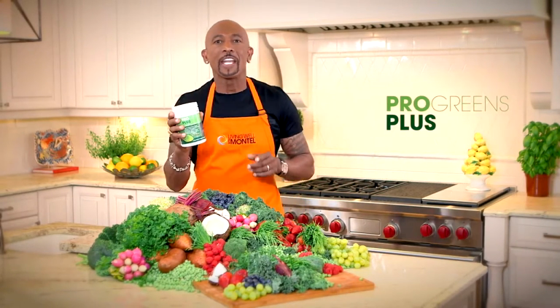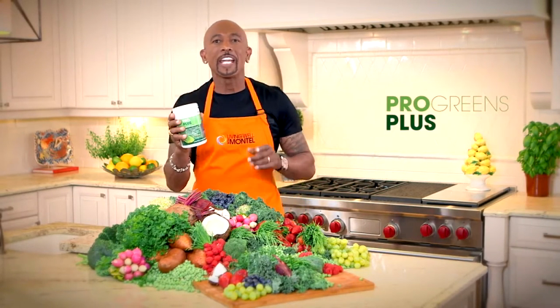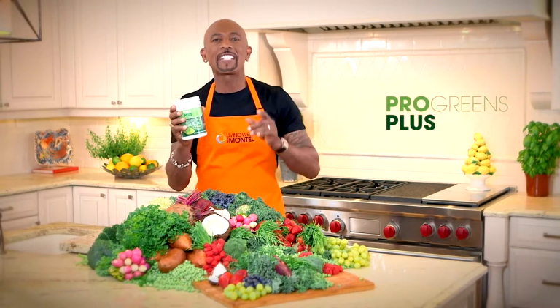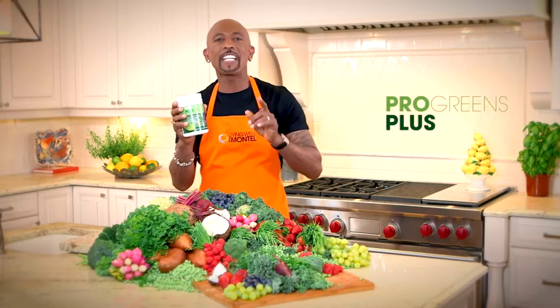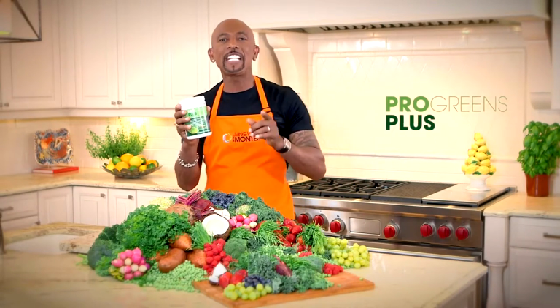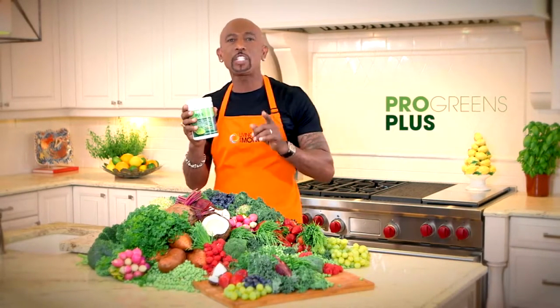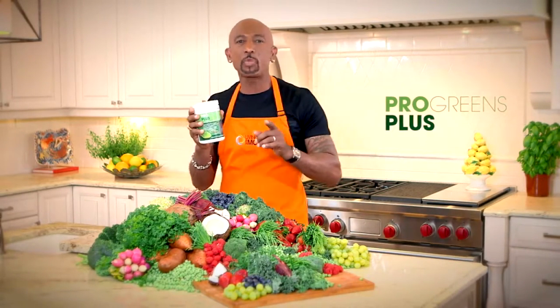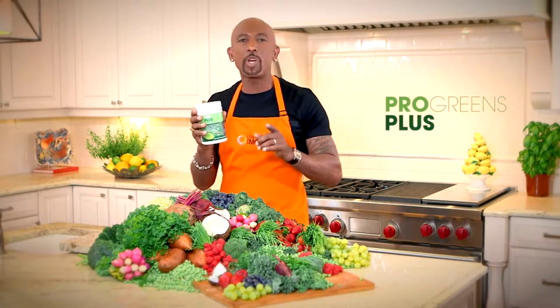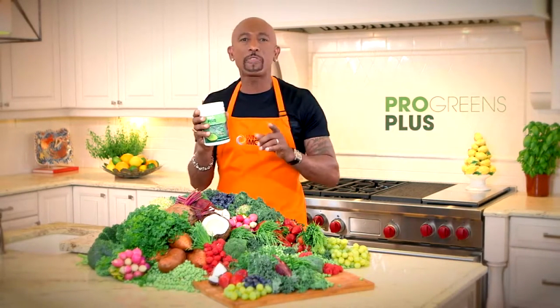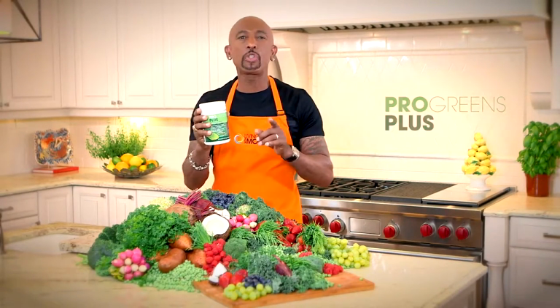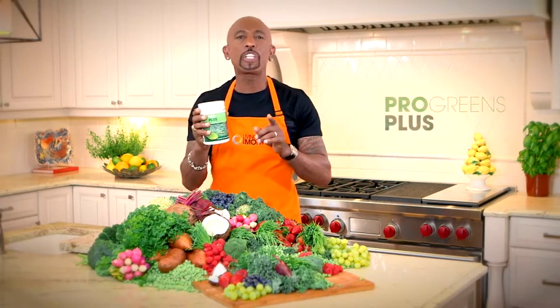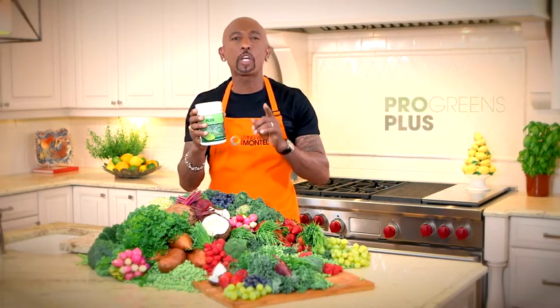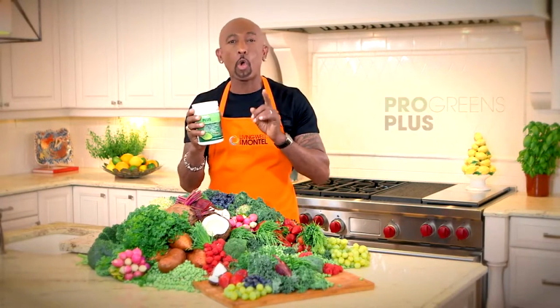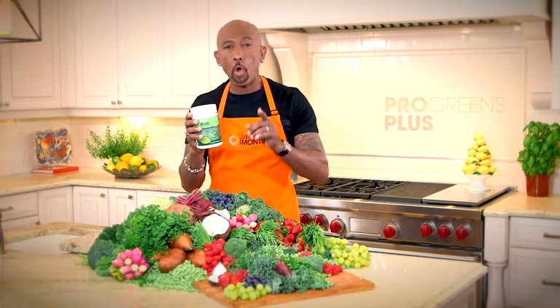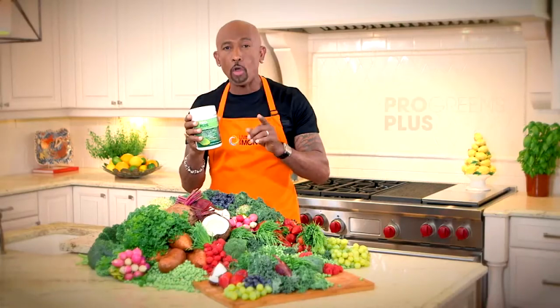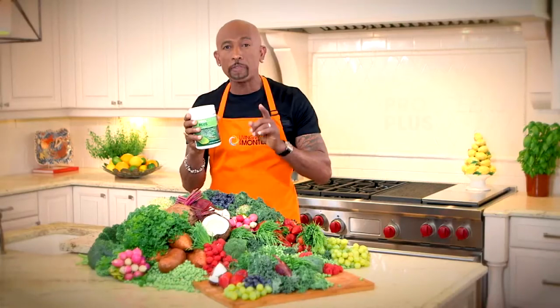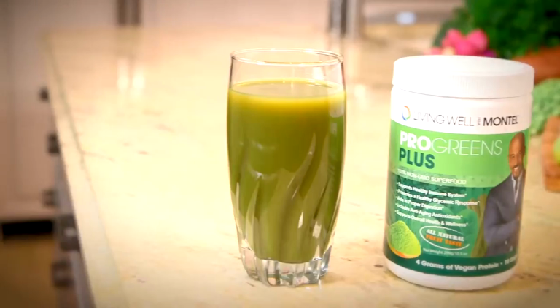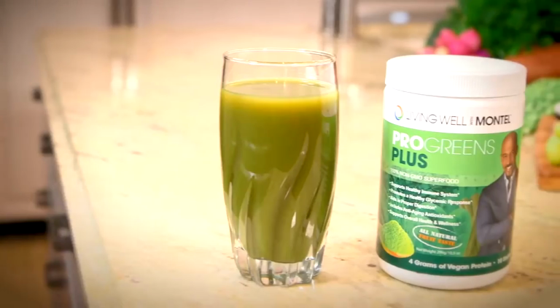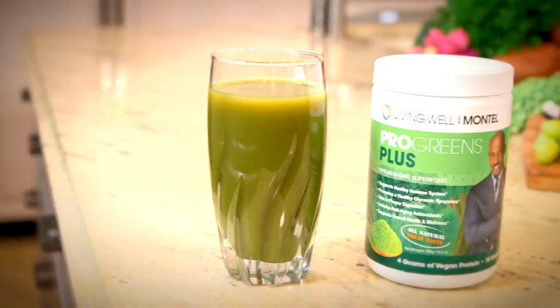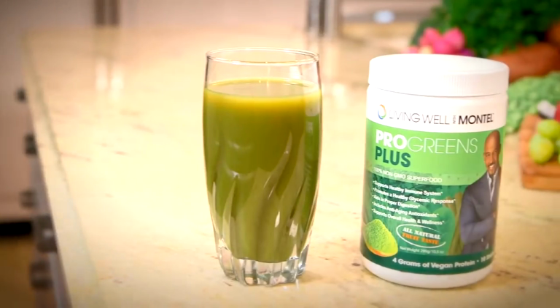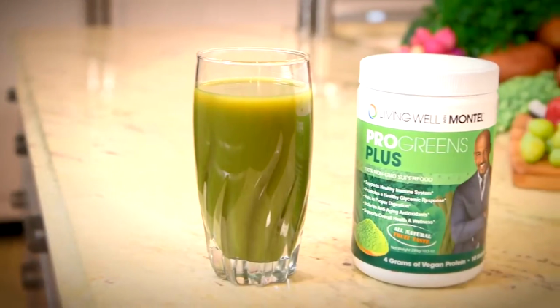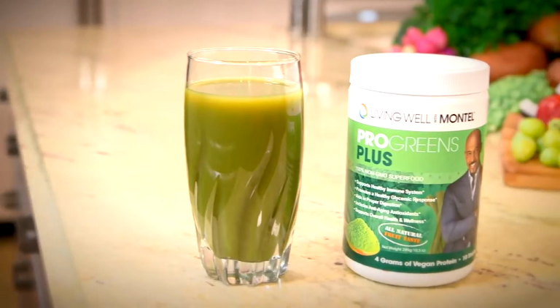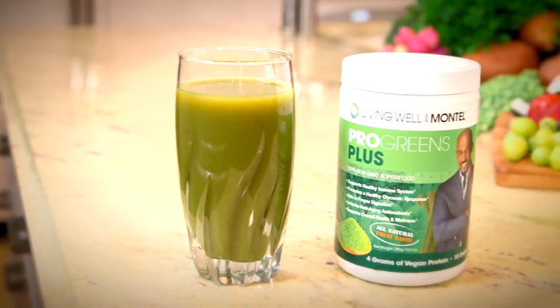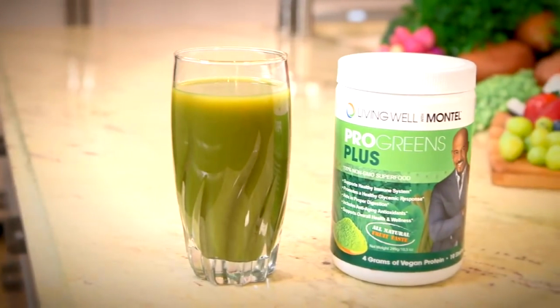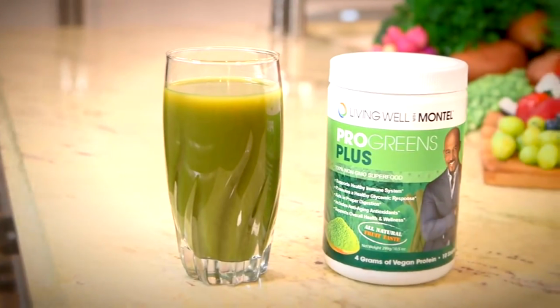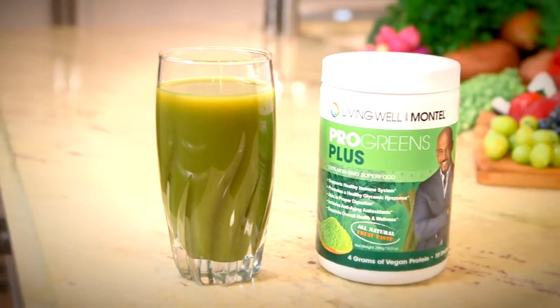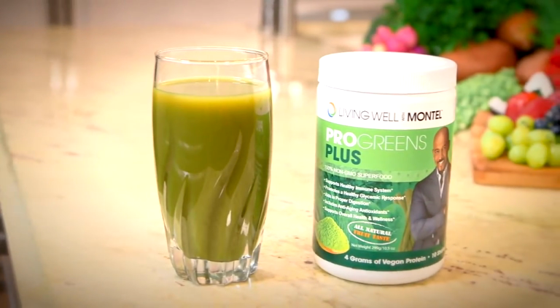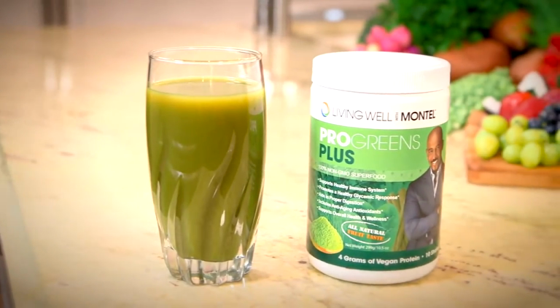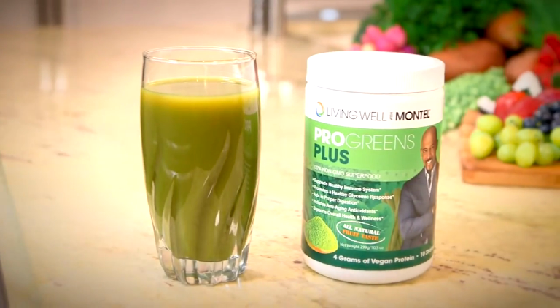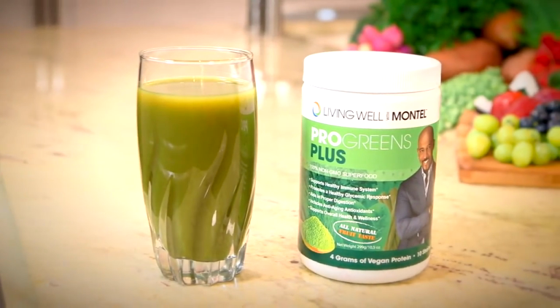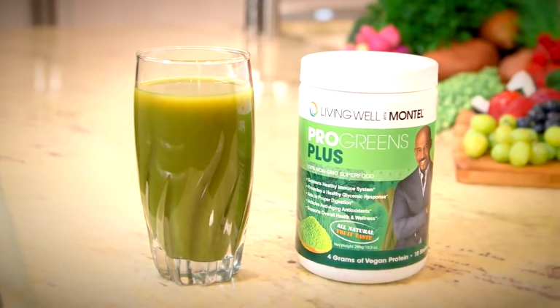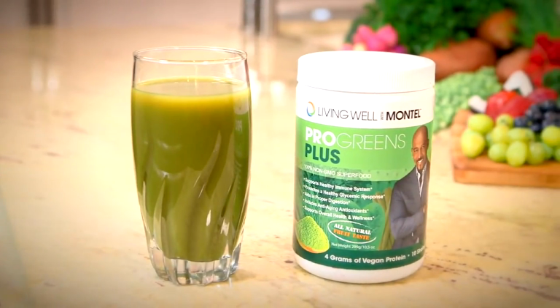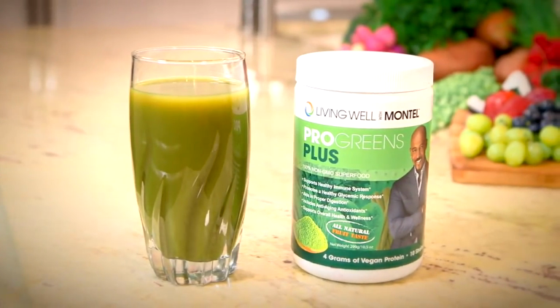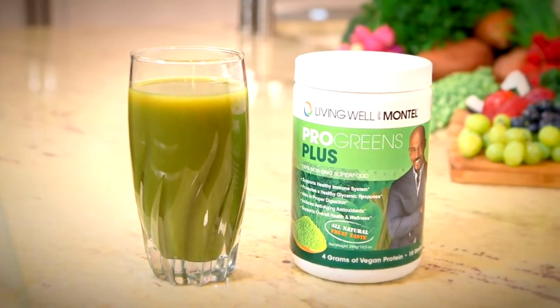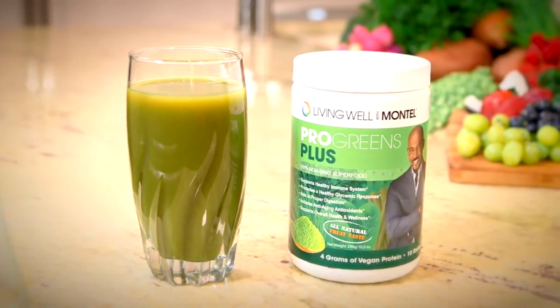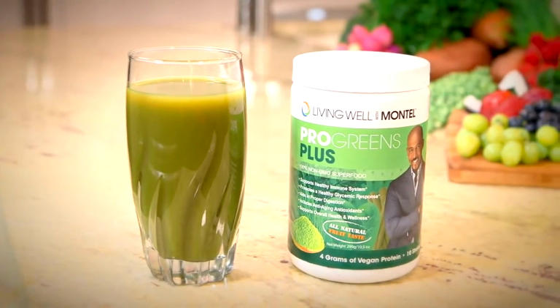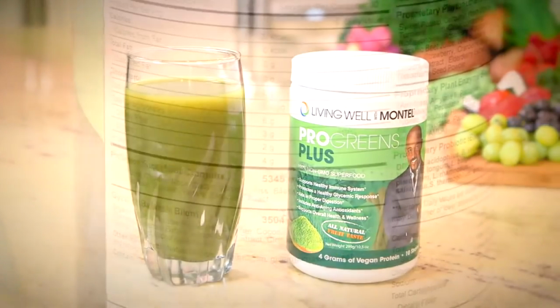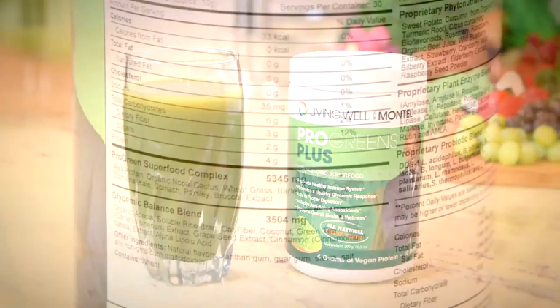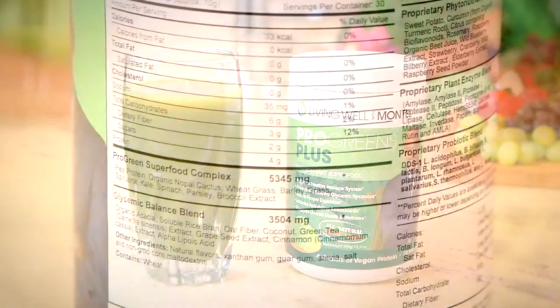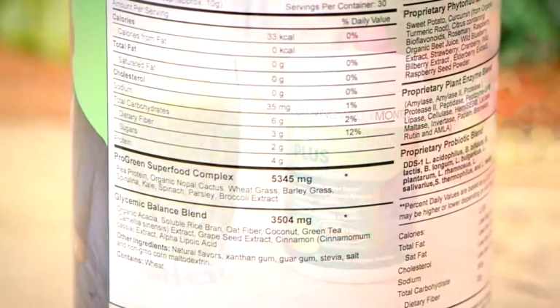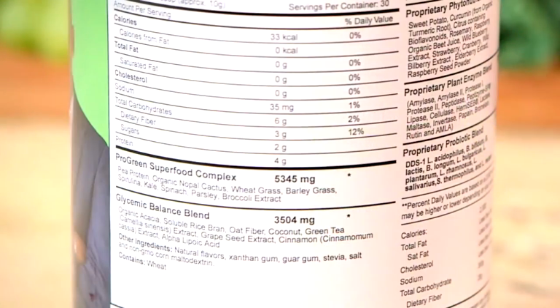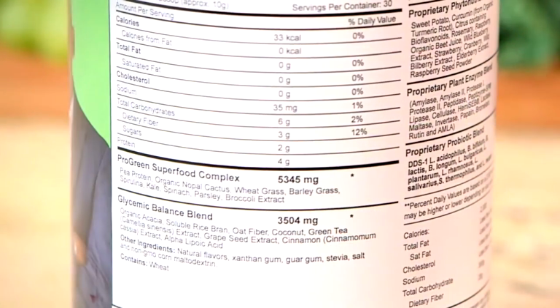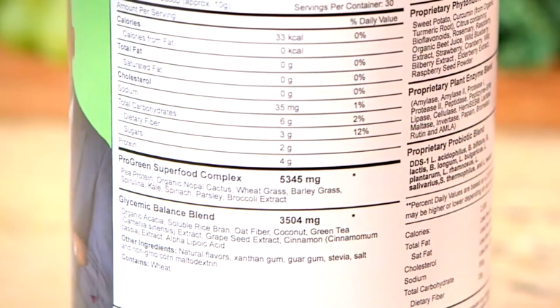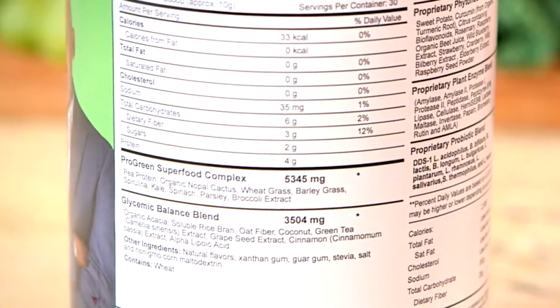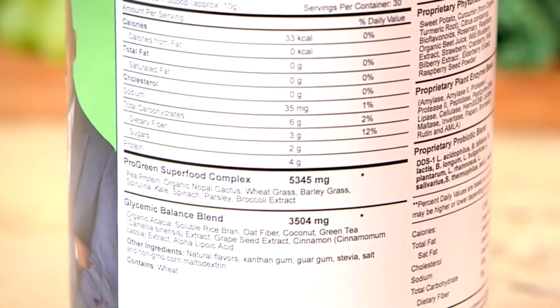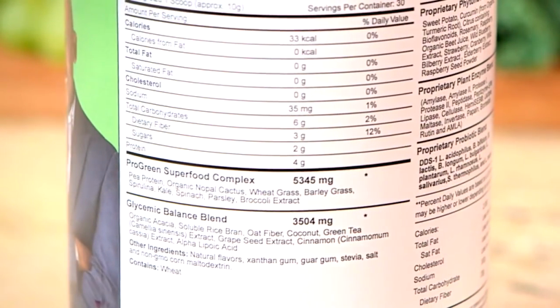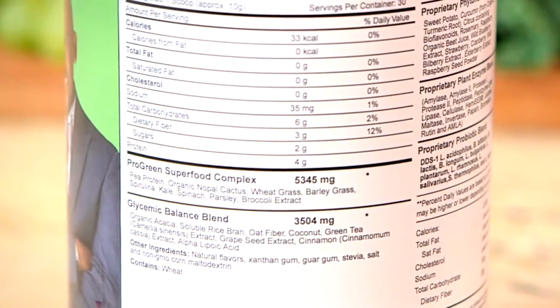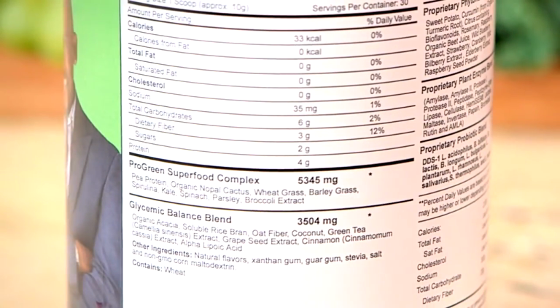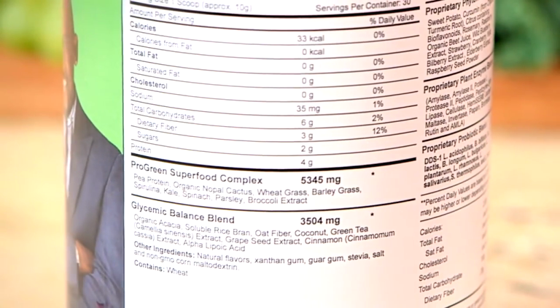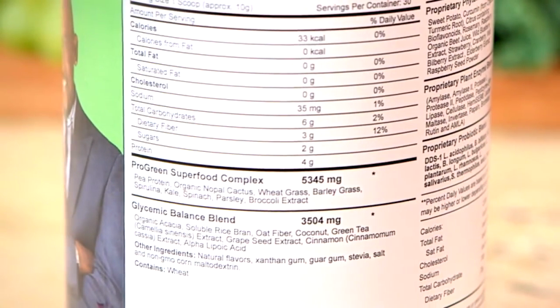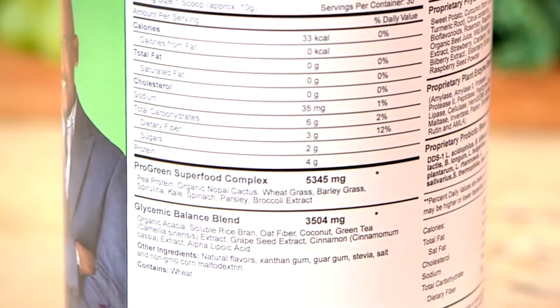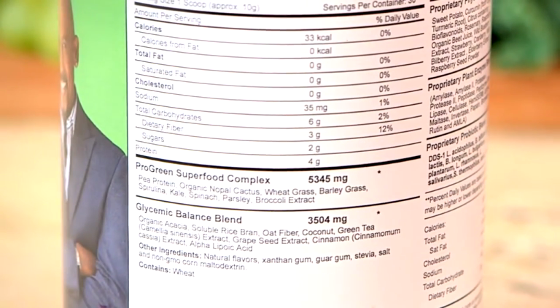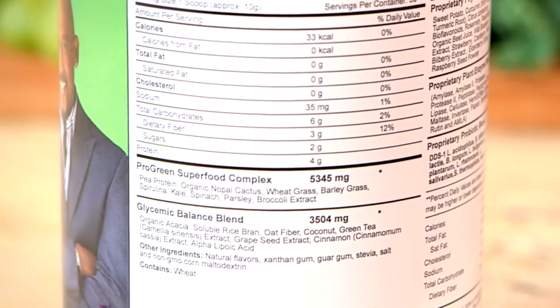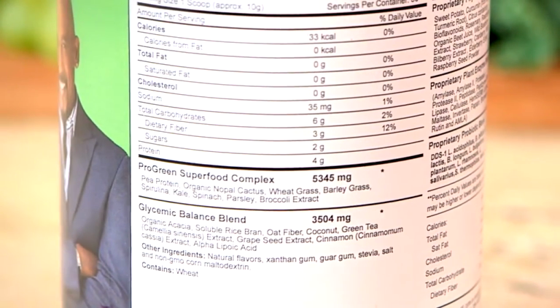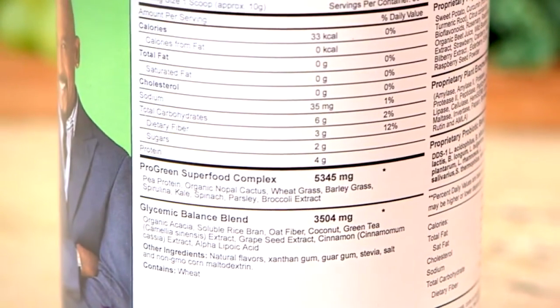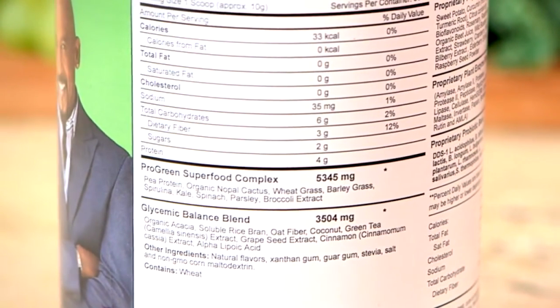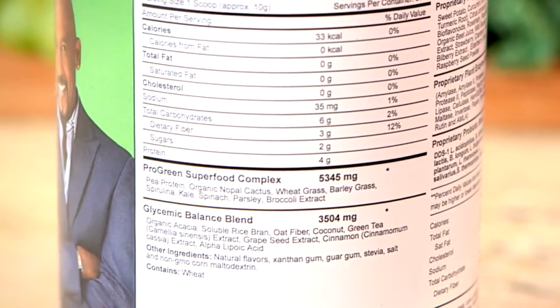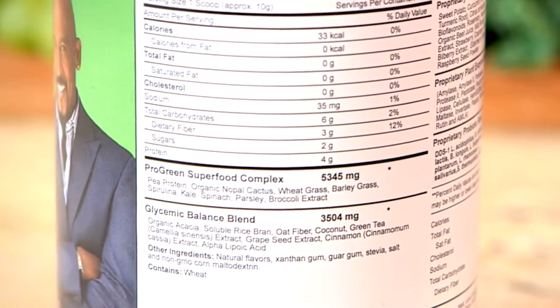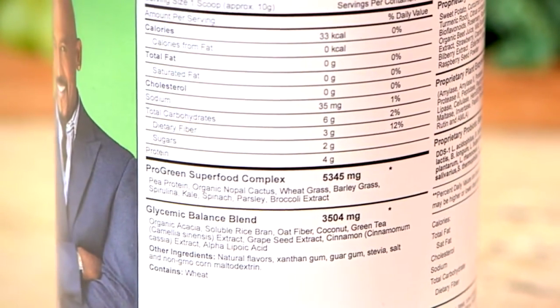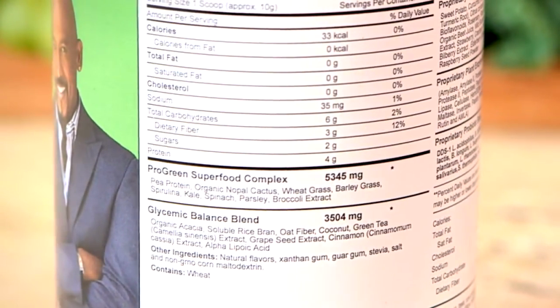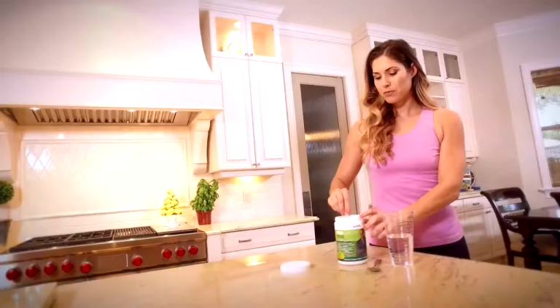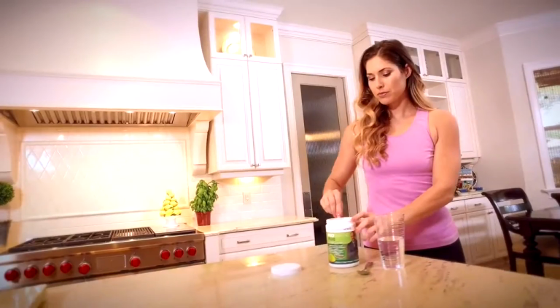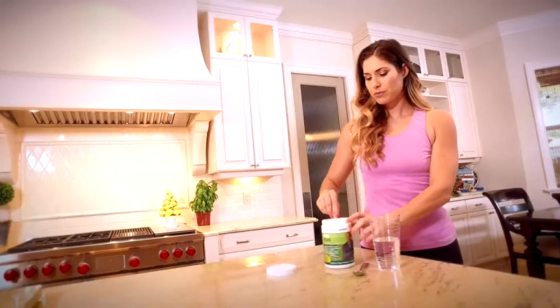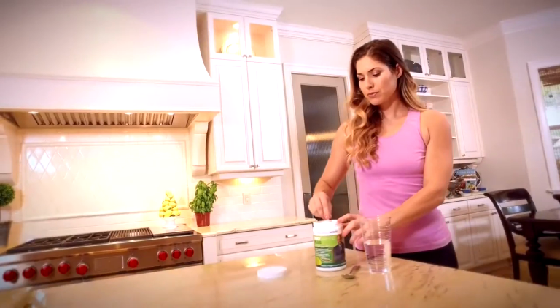It's the easiest way for you to get all the fruits and vegetables you need in one healthy, delicious serving. This is not a supplement. You can mix this in anything.